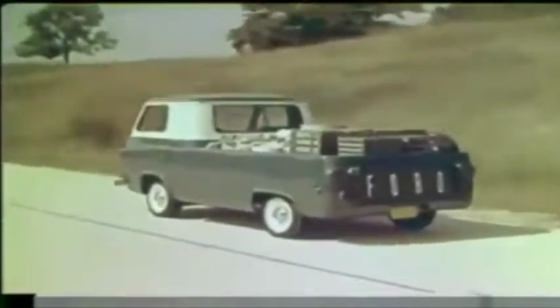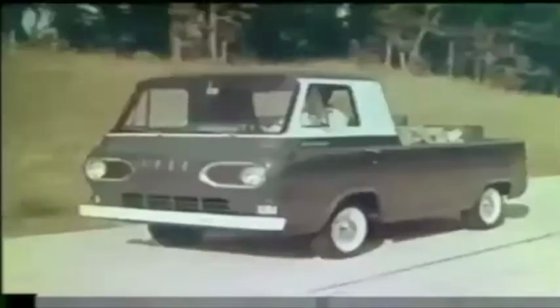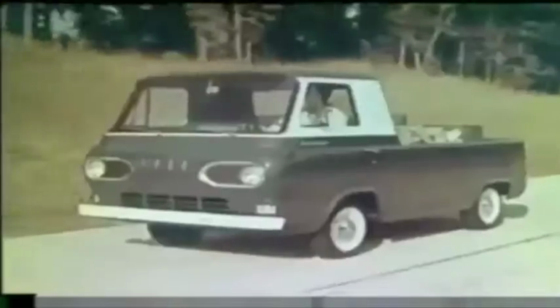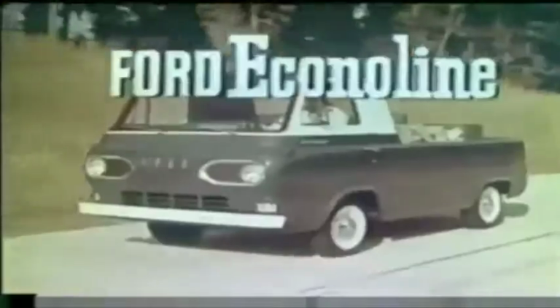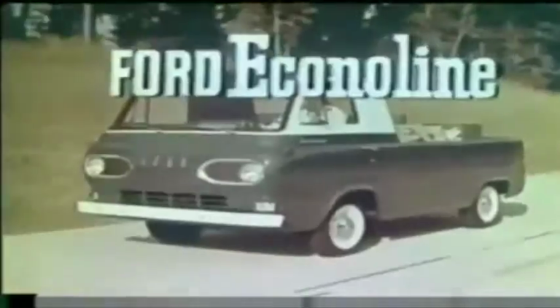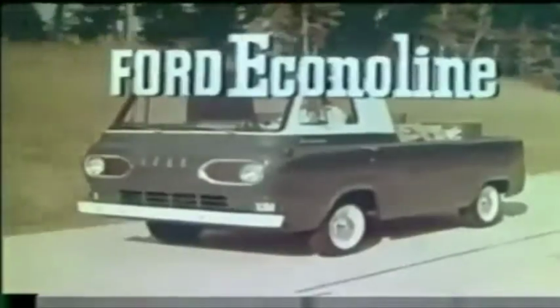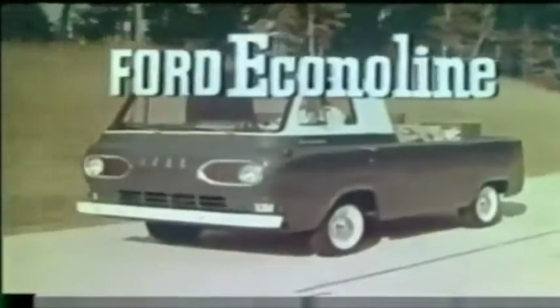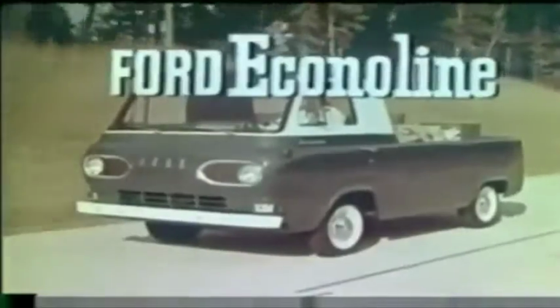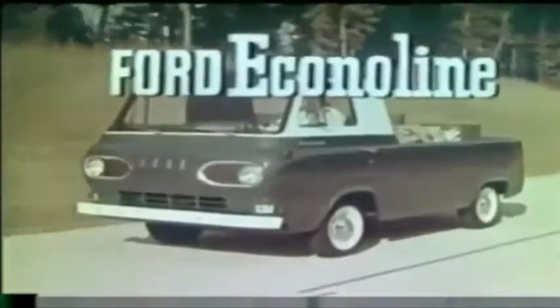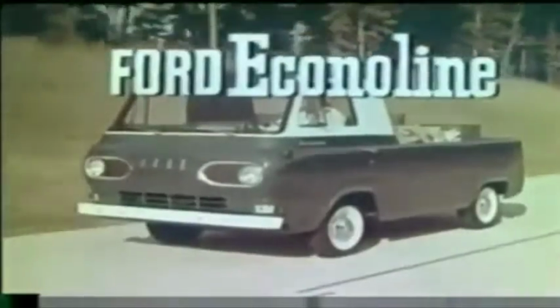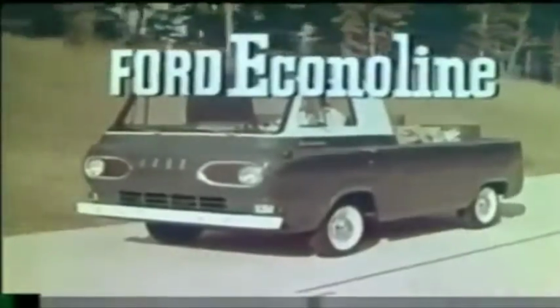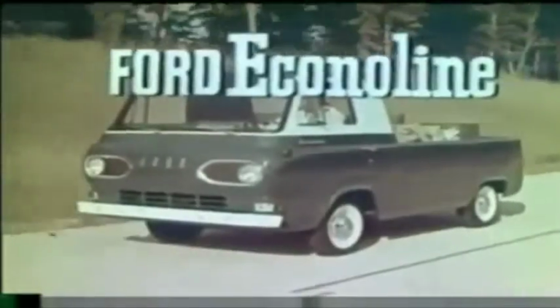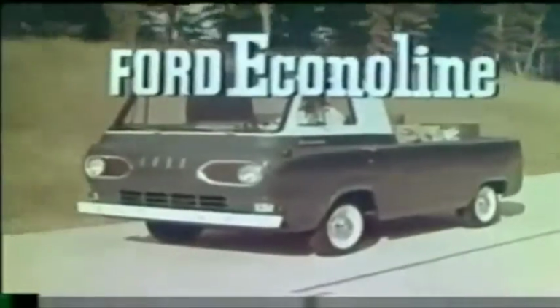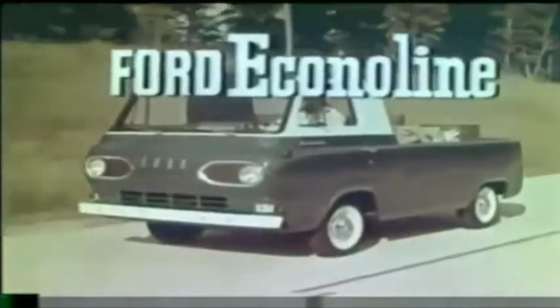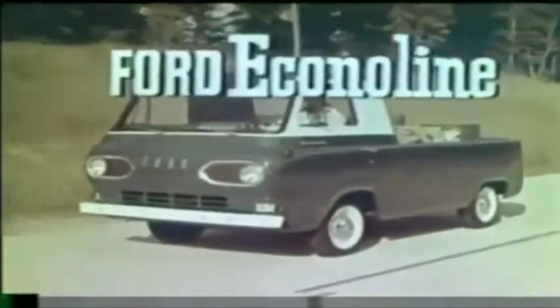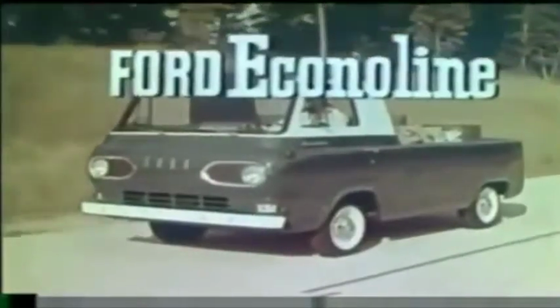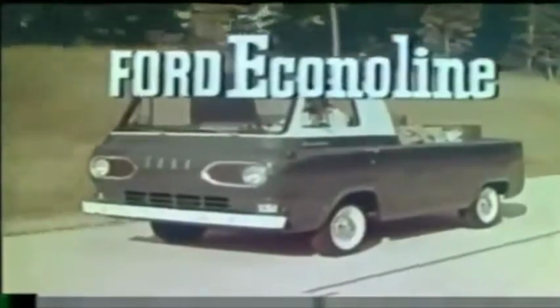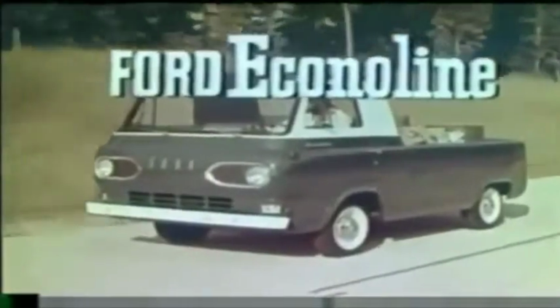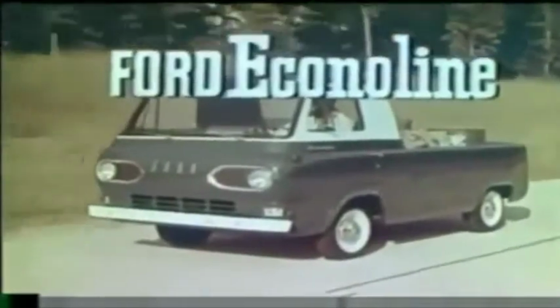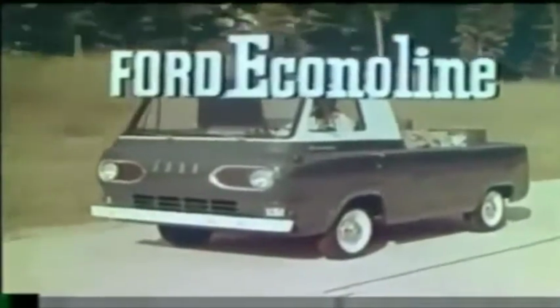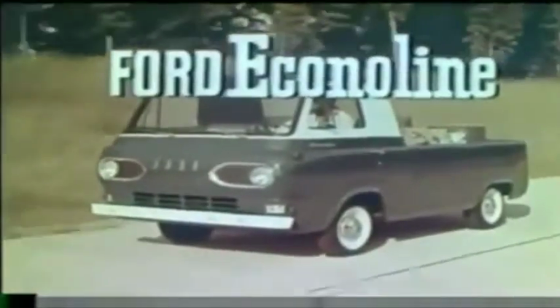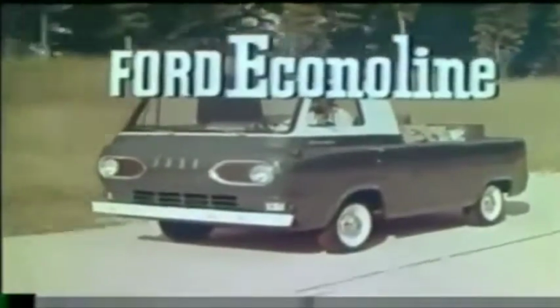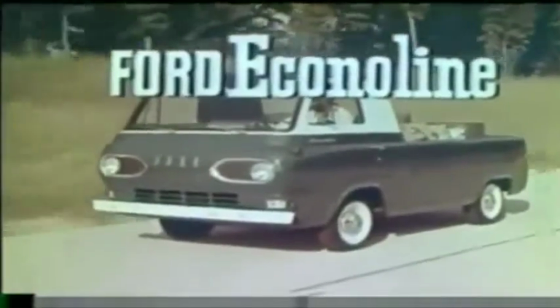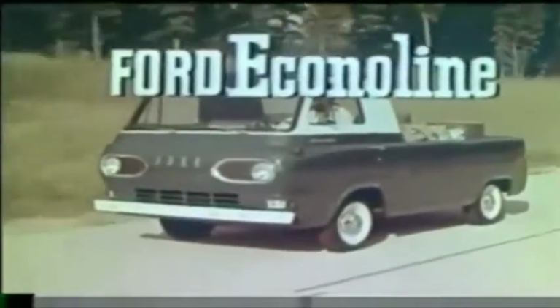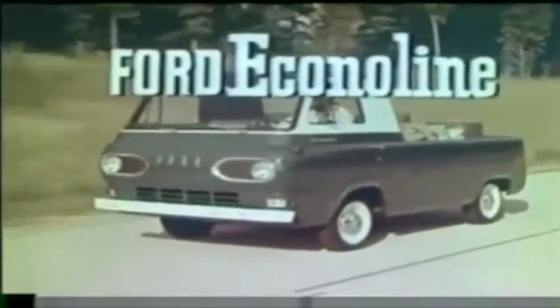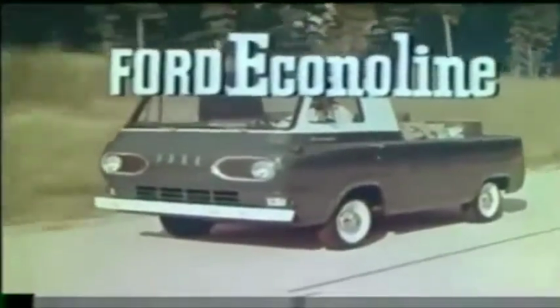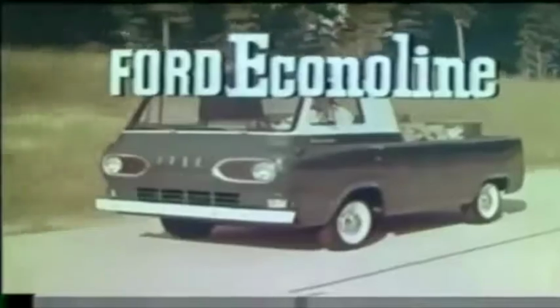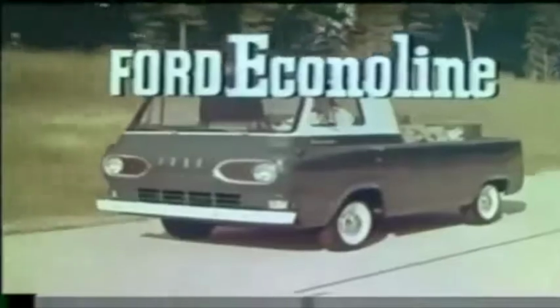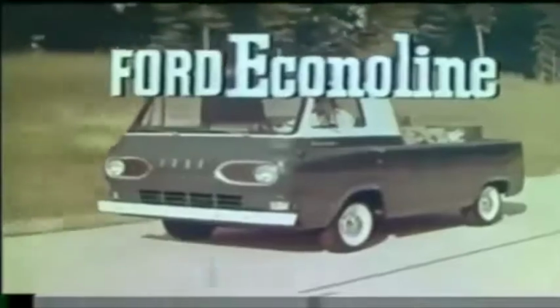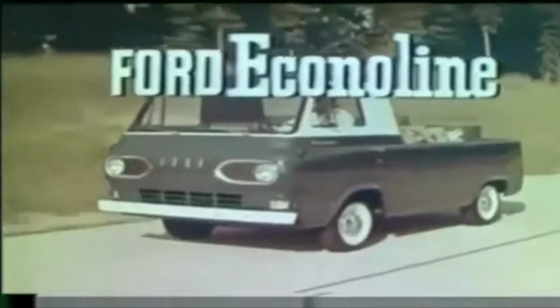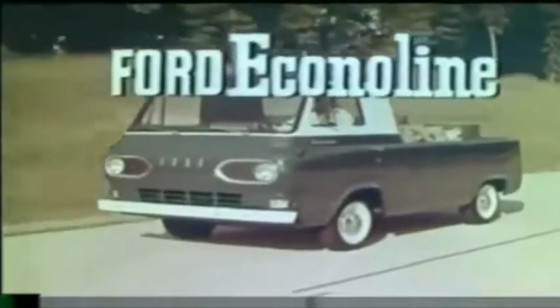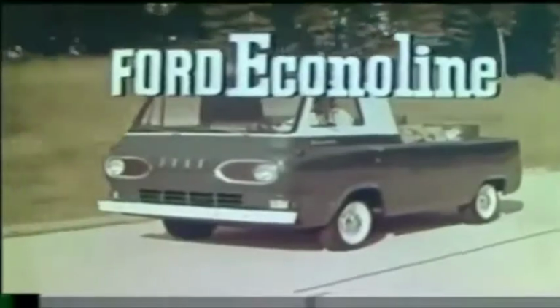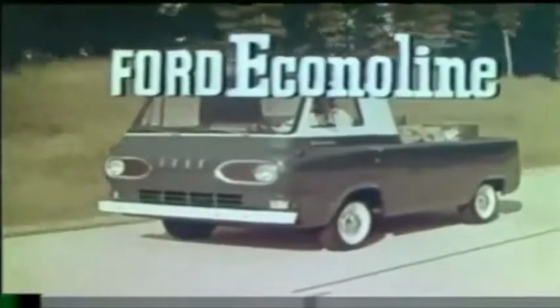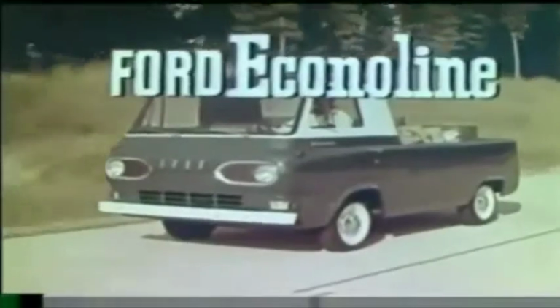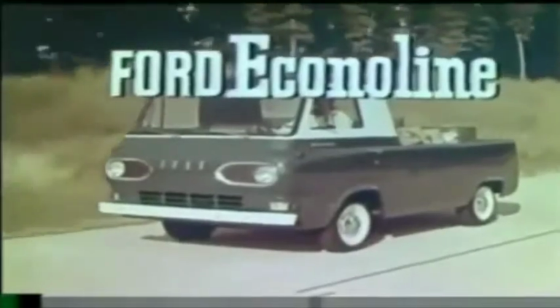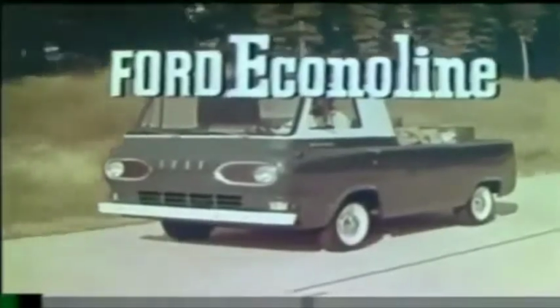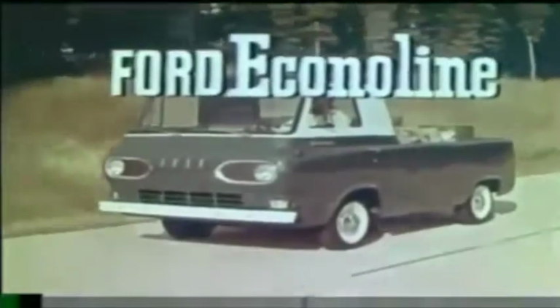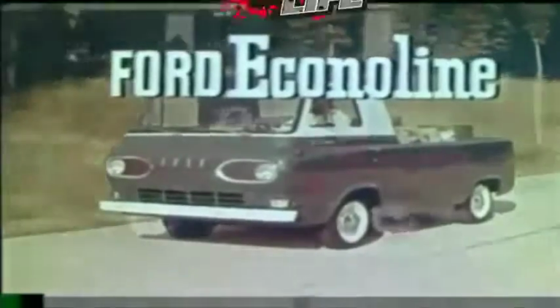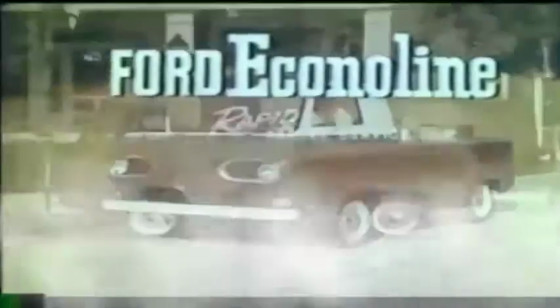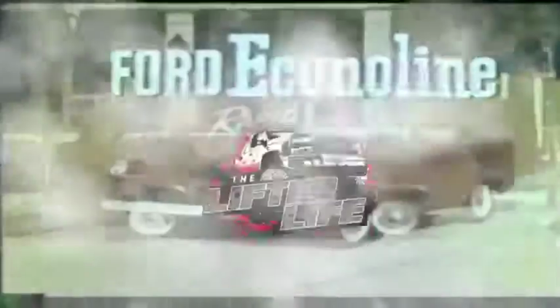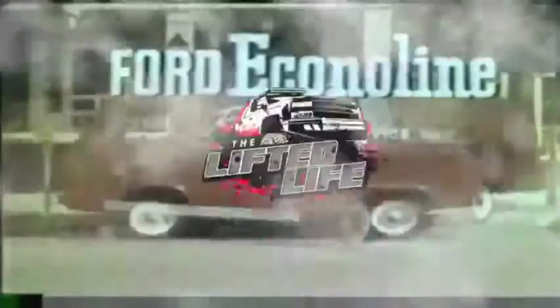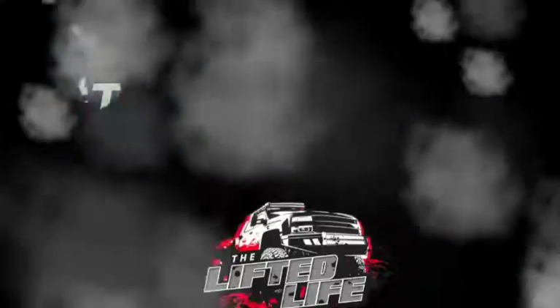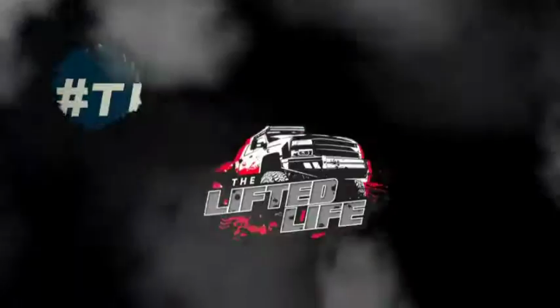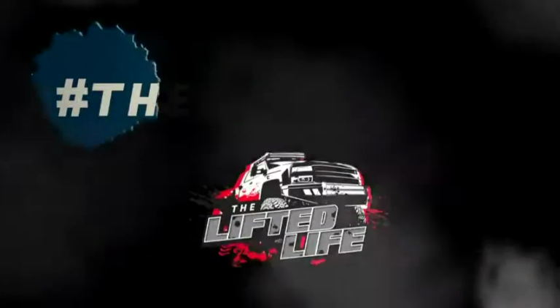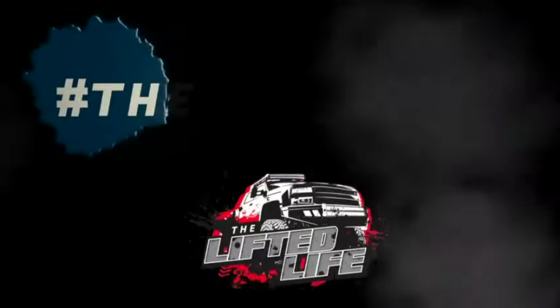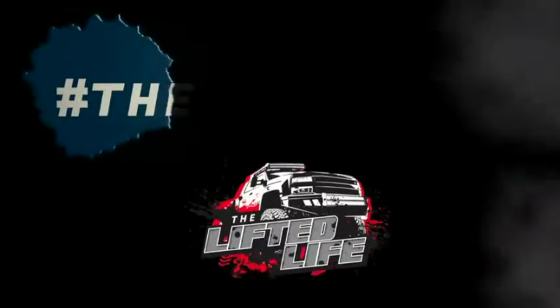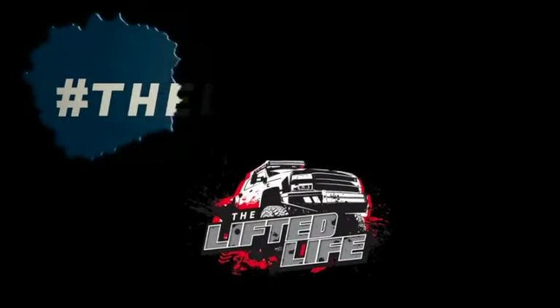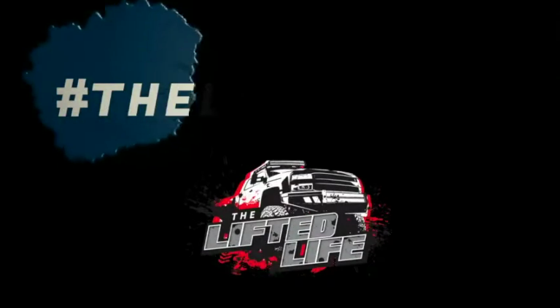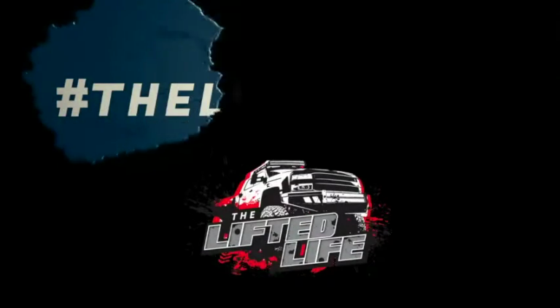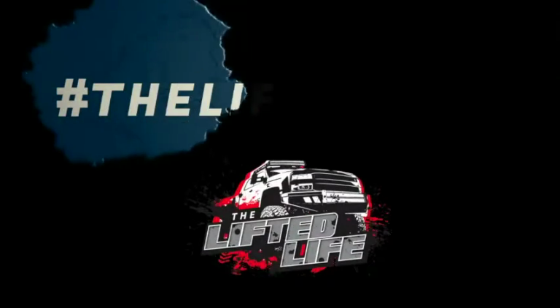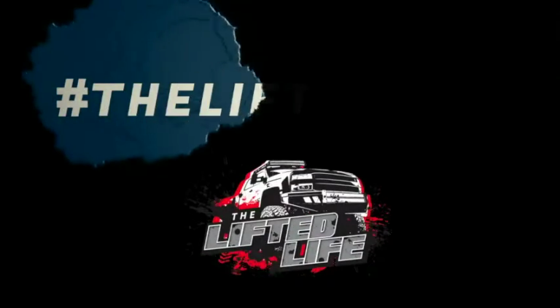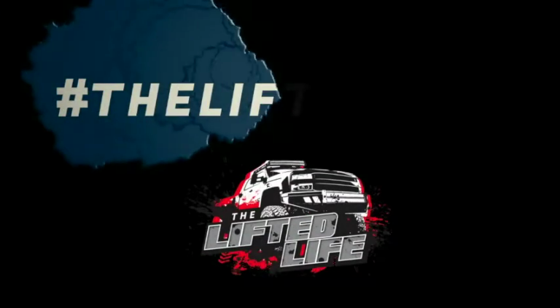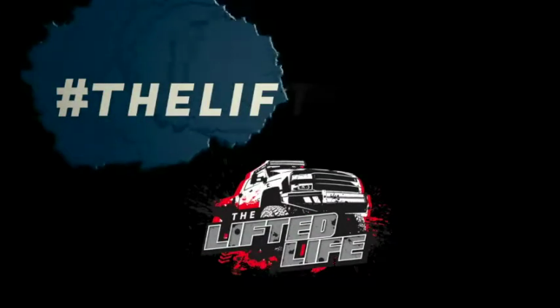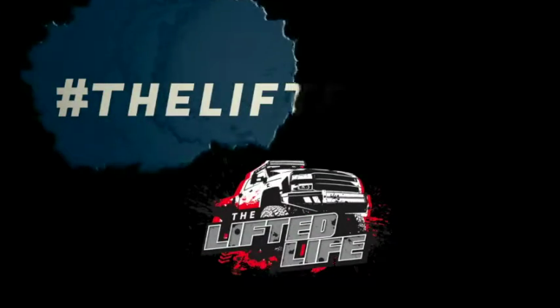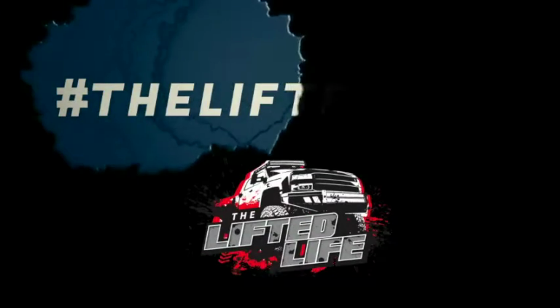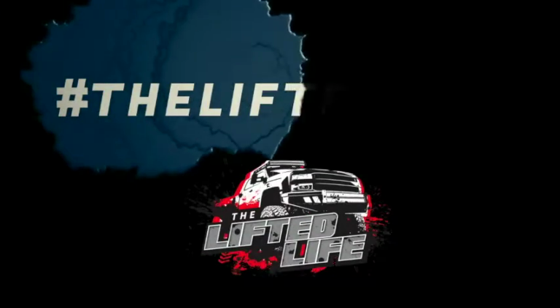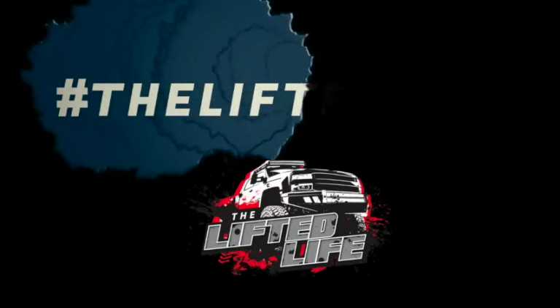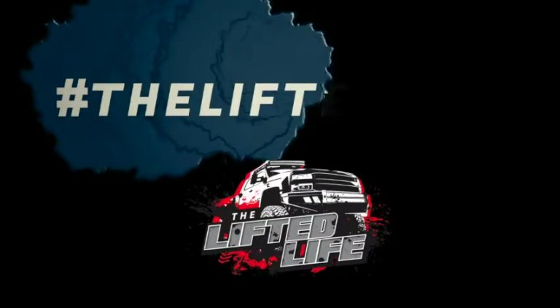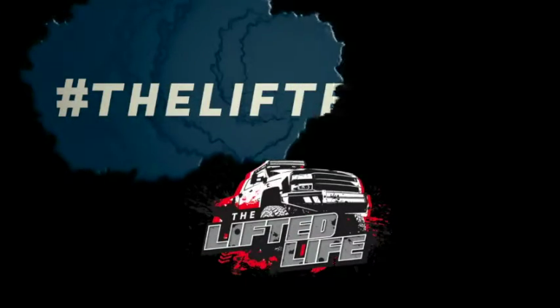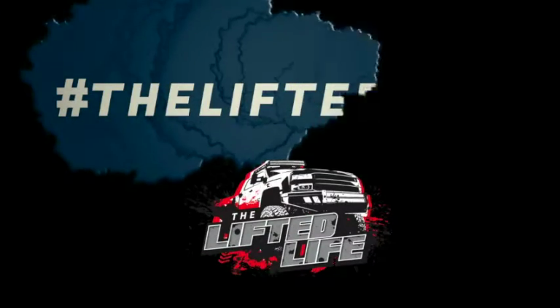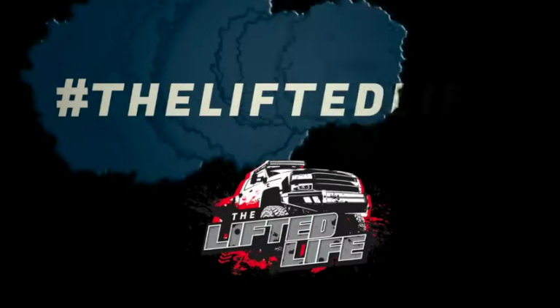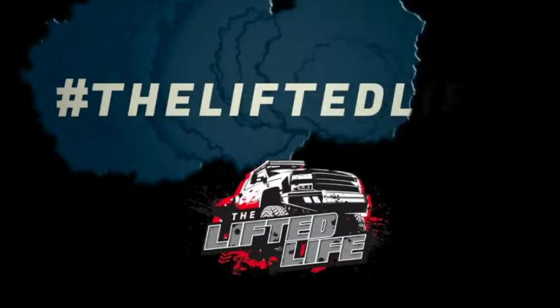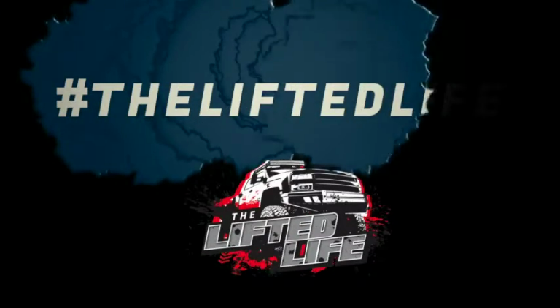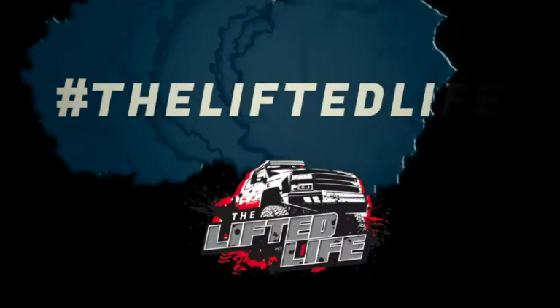It's the newest pickup from Ford, with a new shape, a new design, and a new name: Ford Econoline.